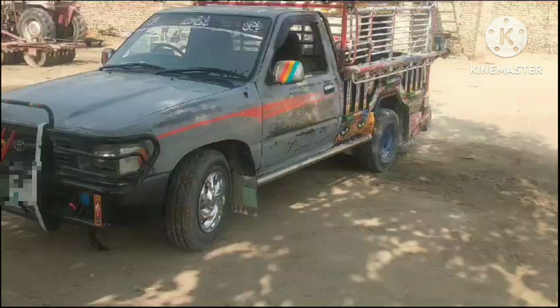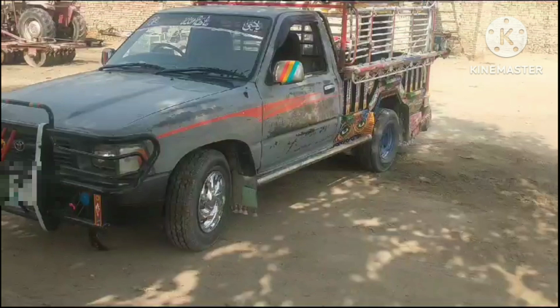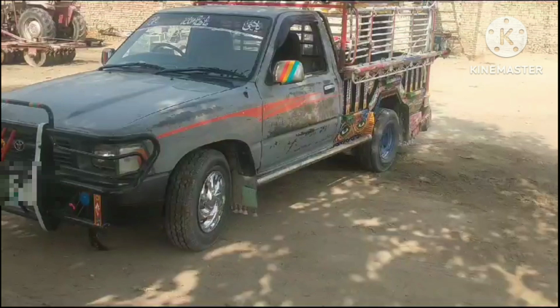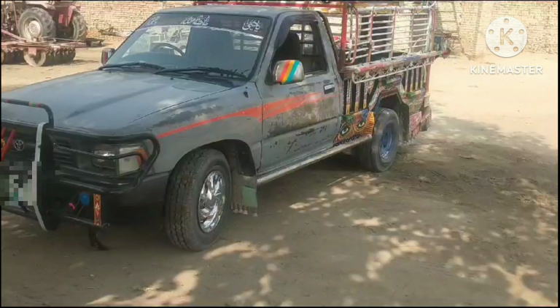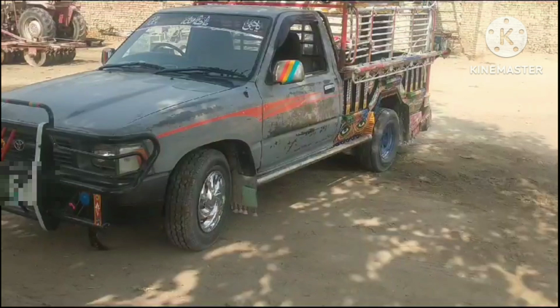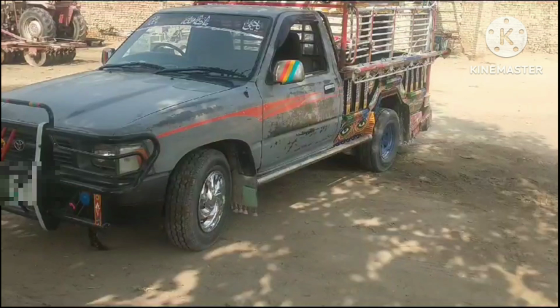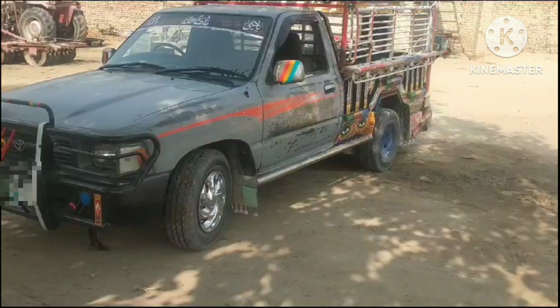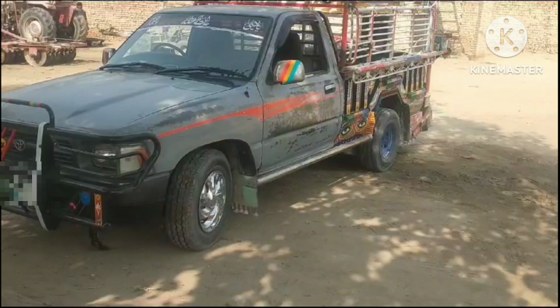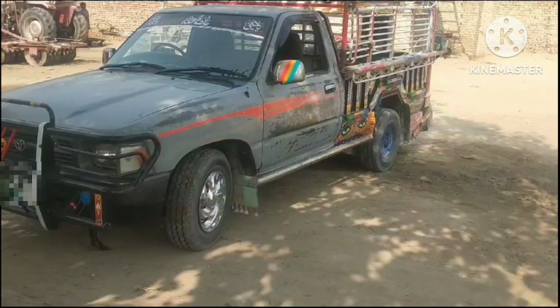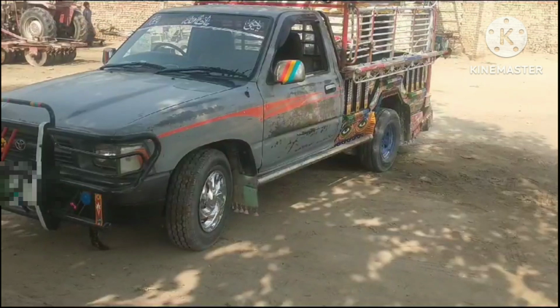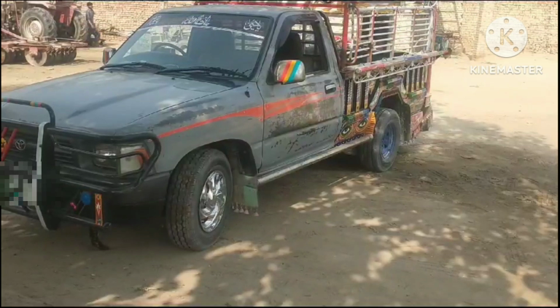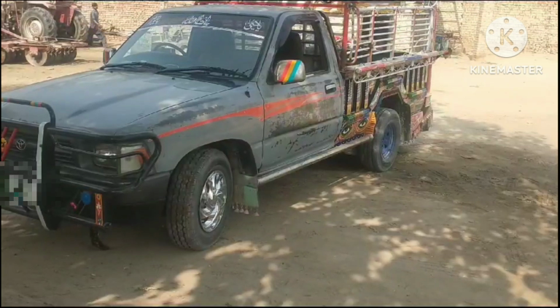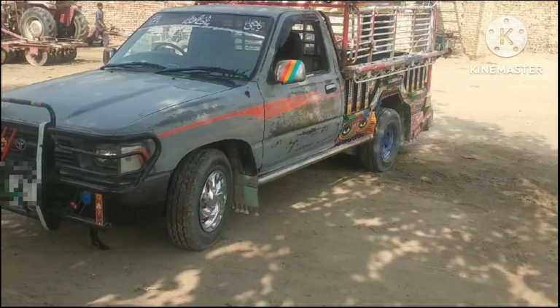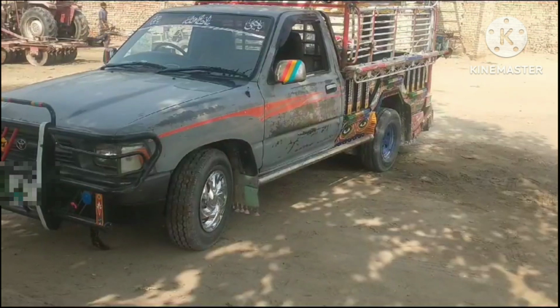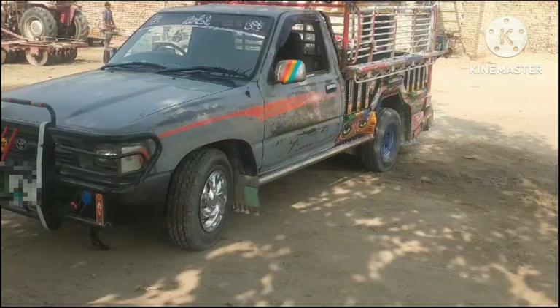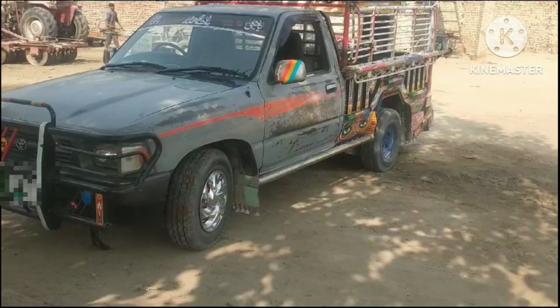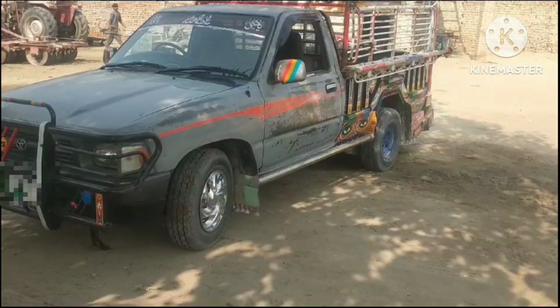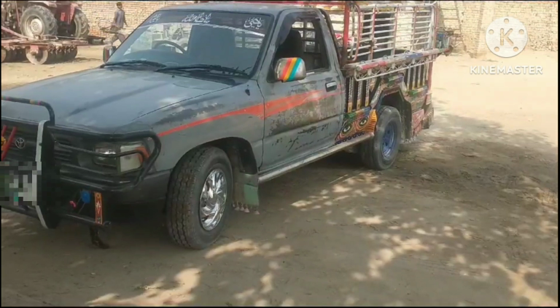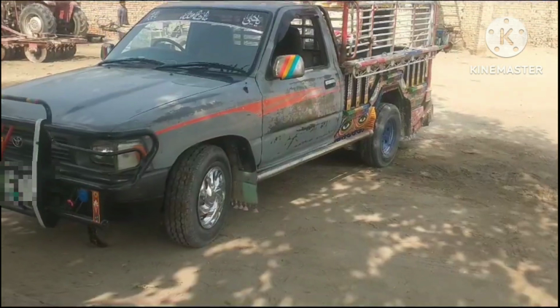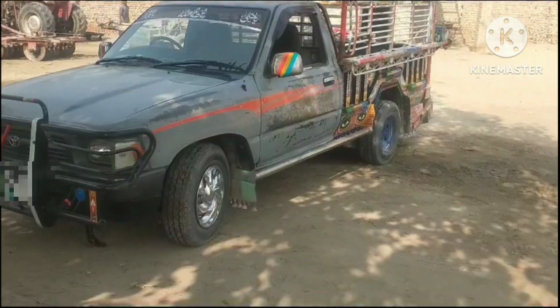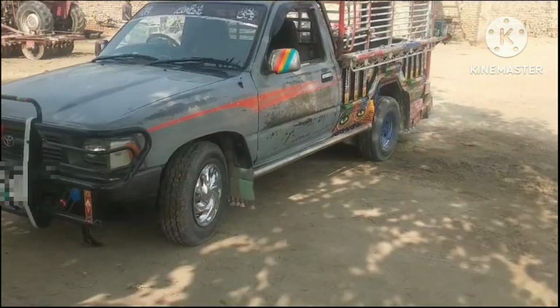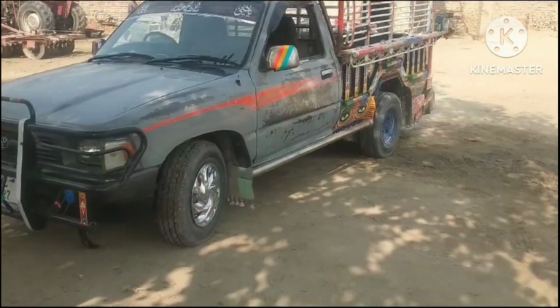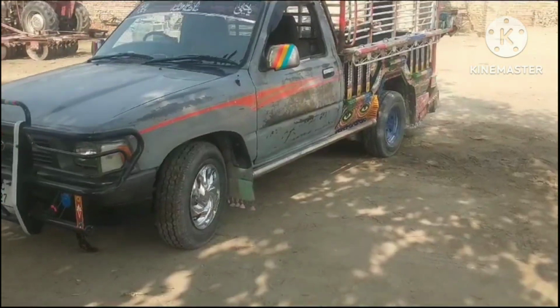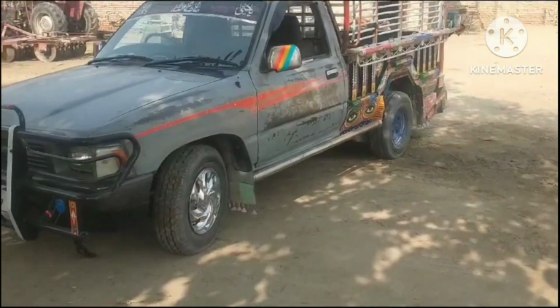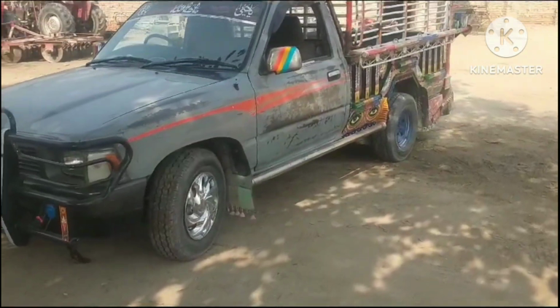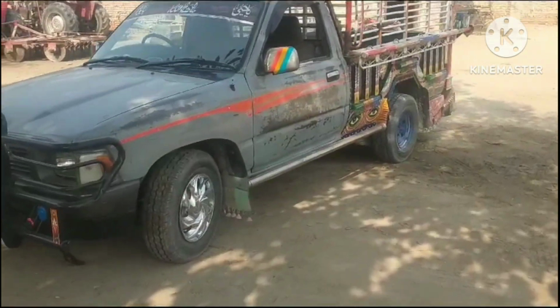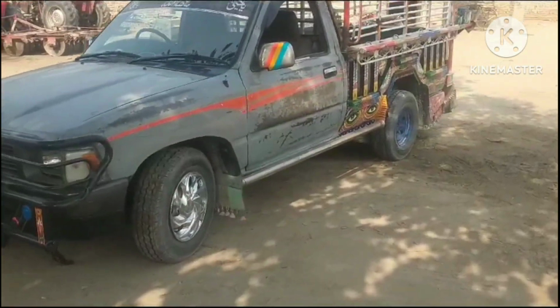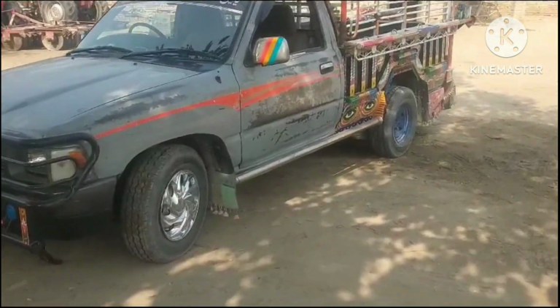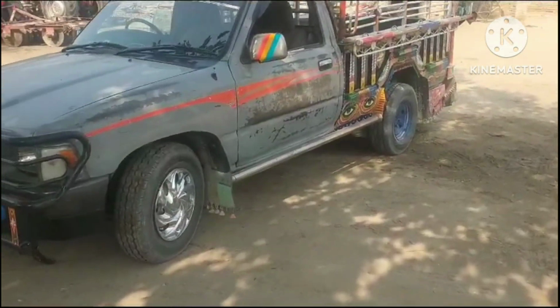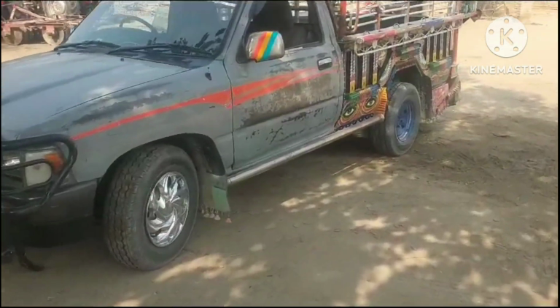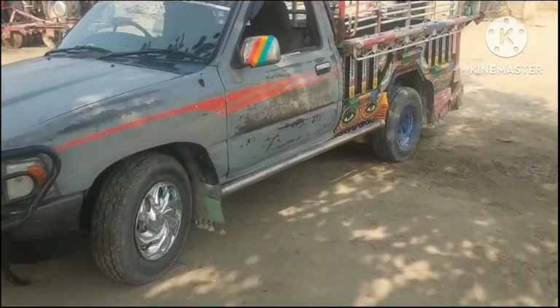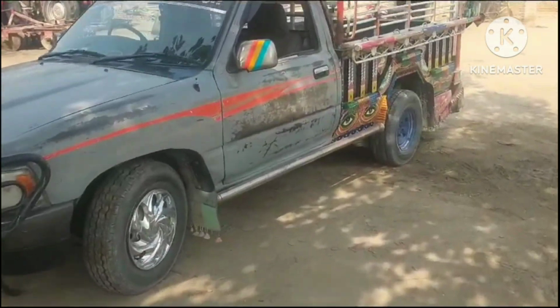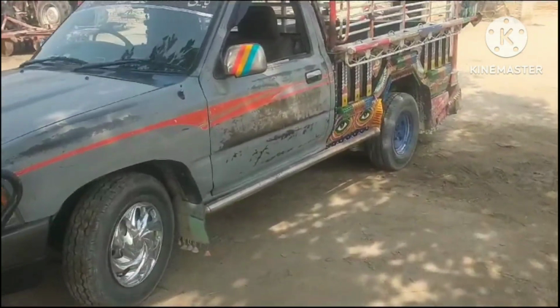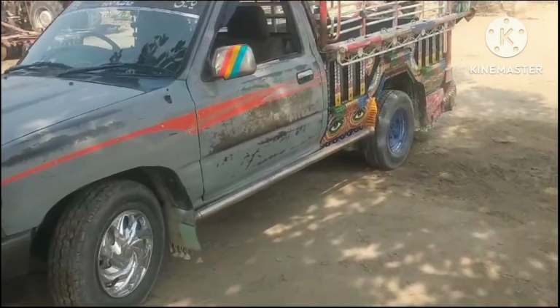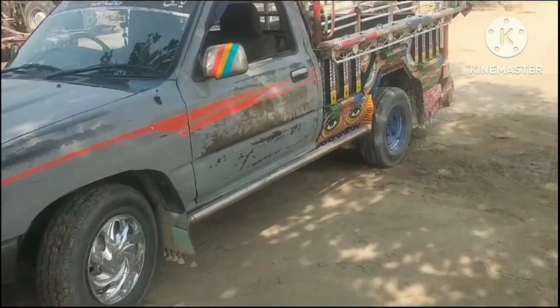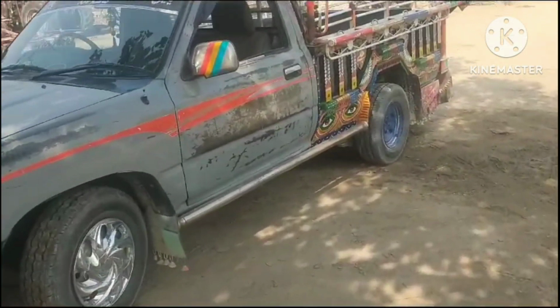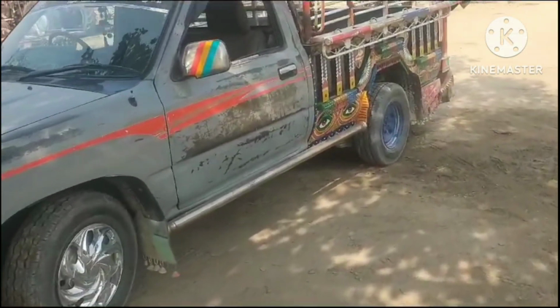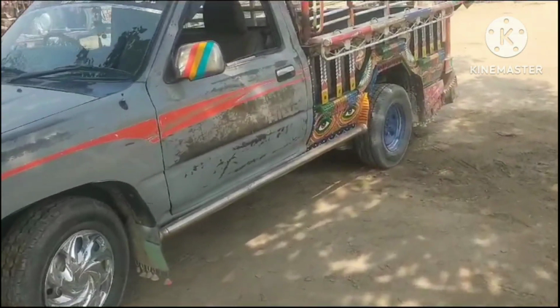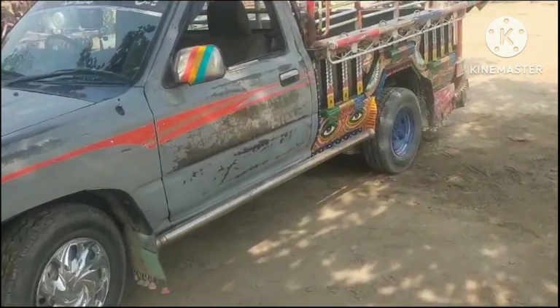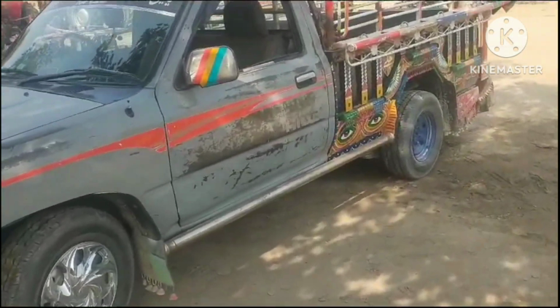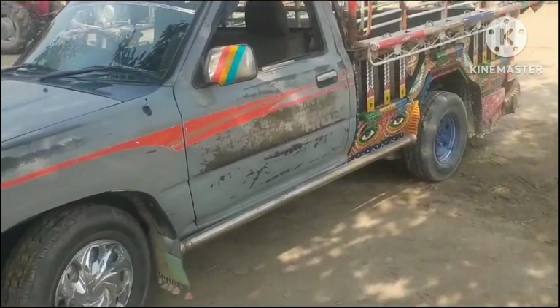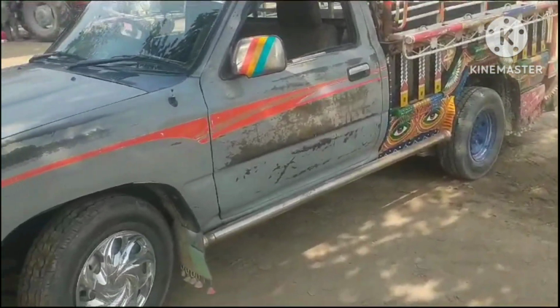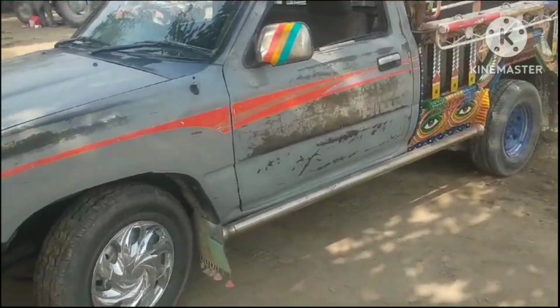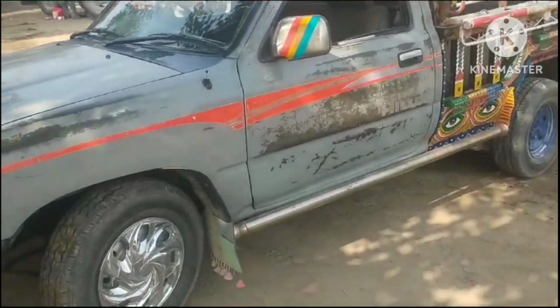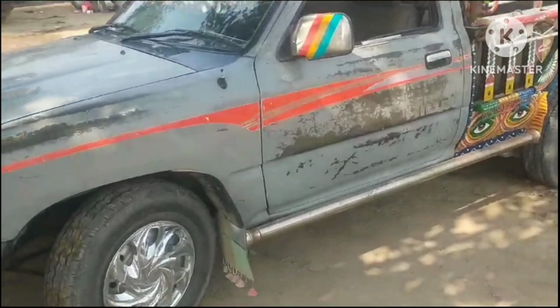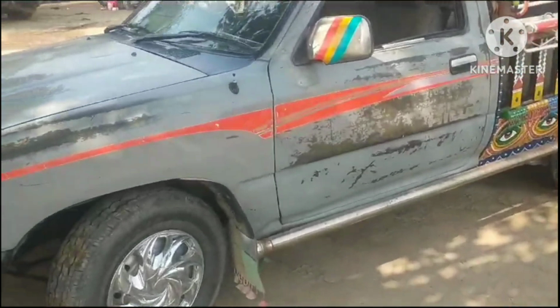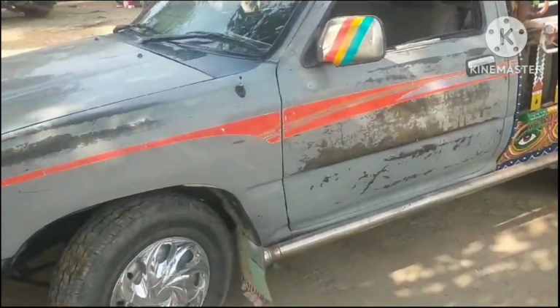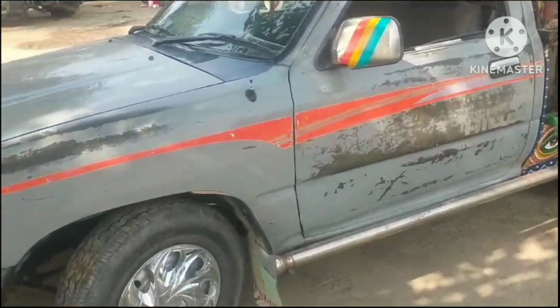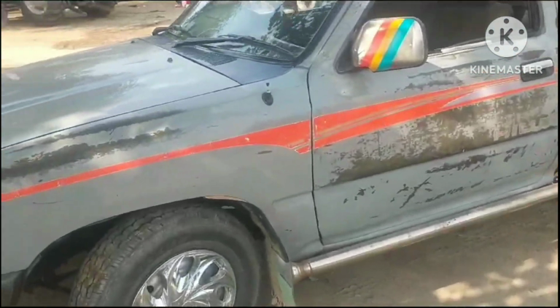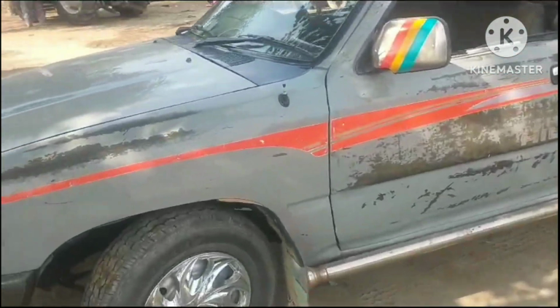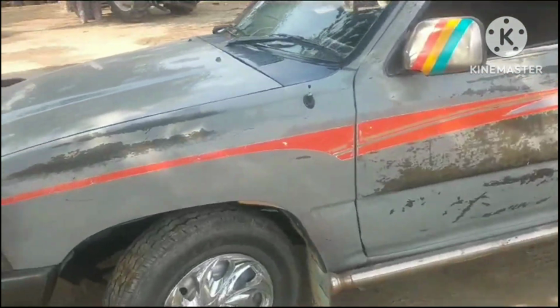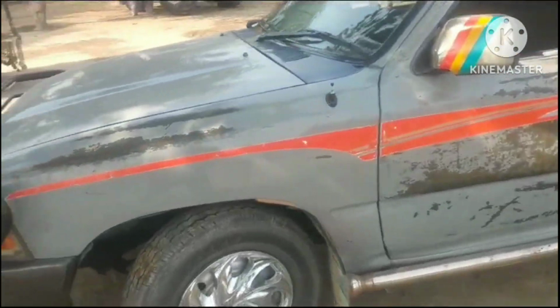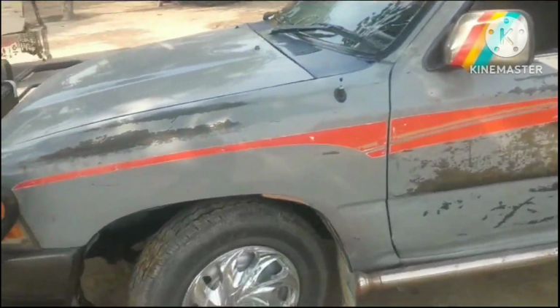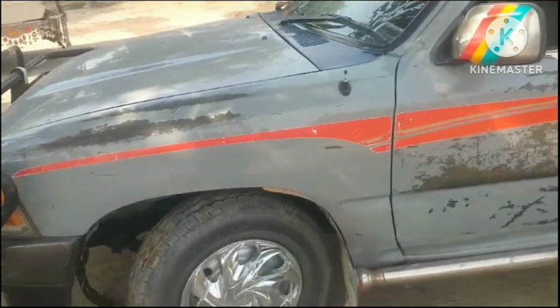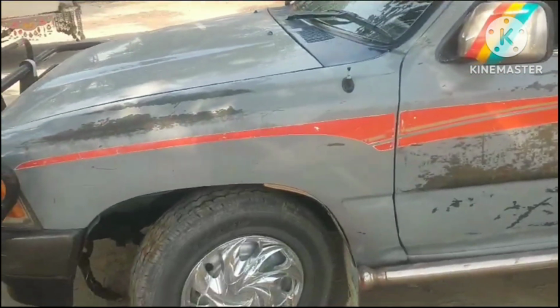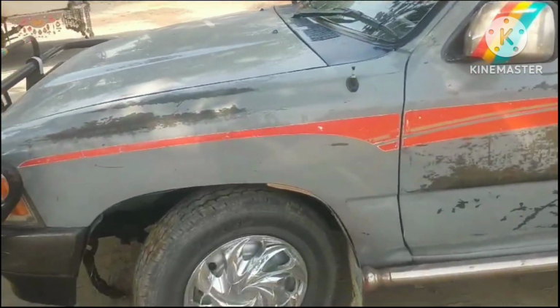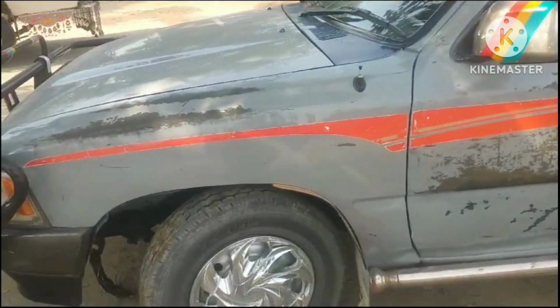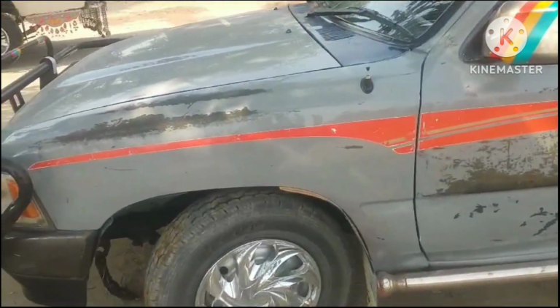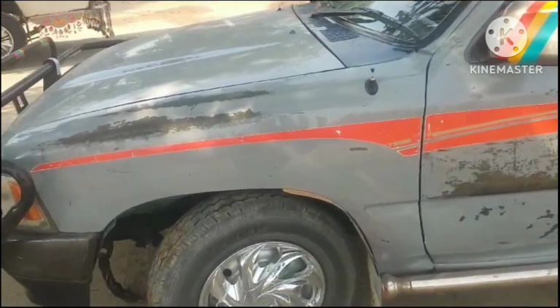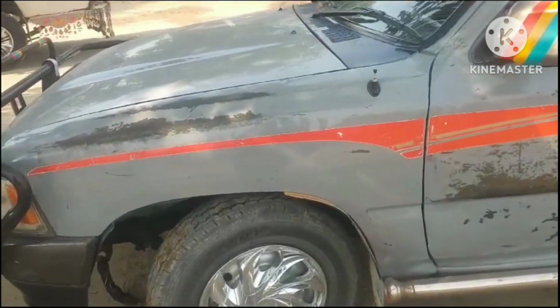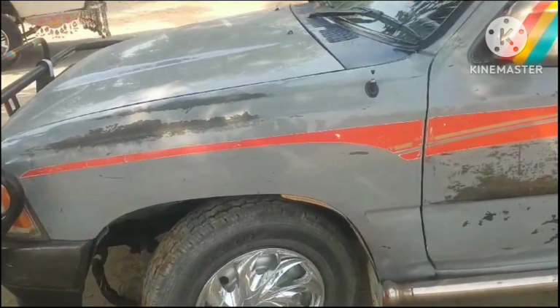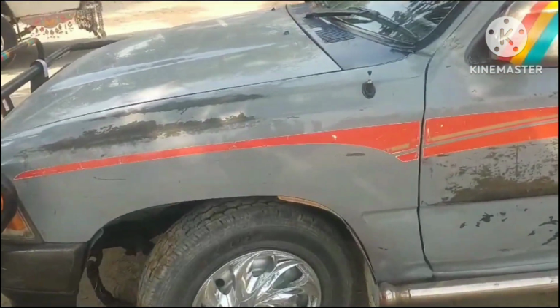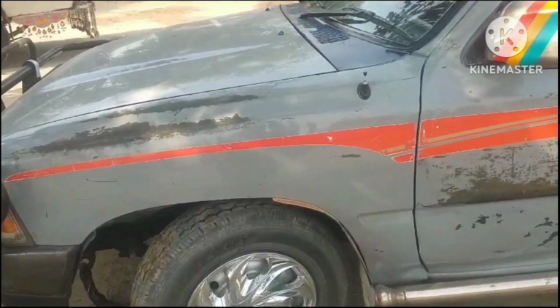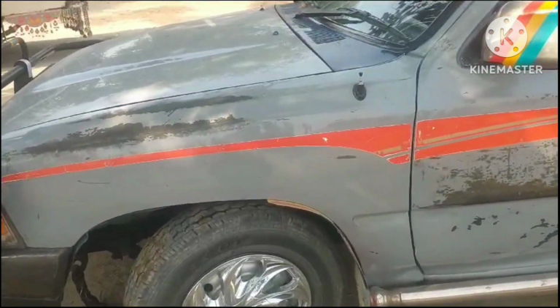Hello guys, today I have a Toyota Hilux 1996 model.